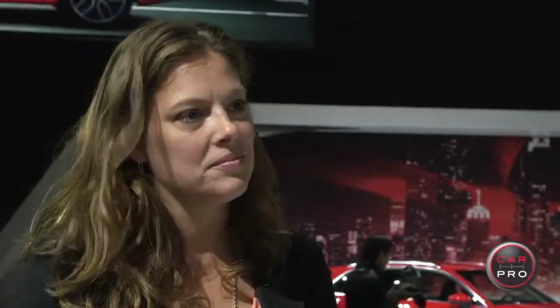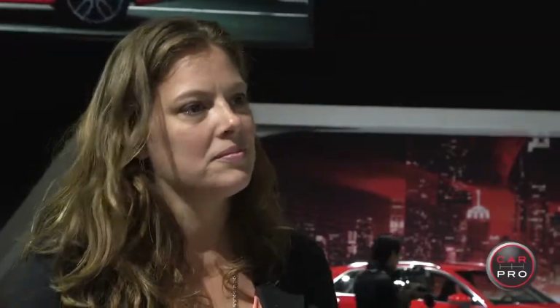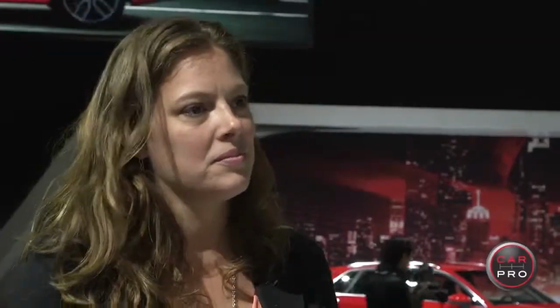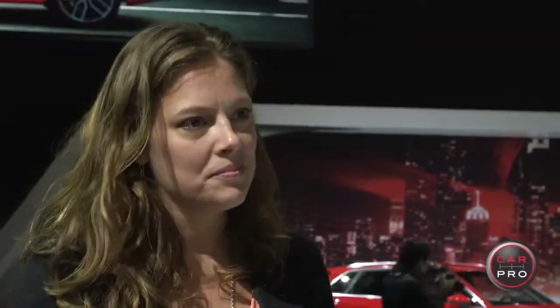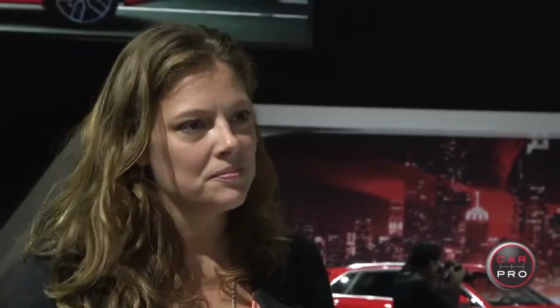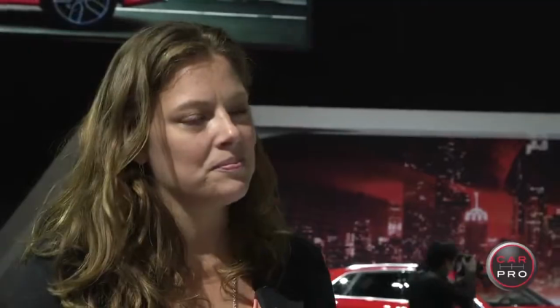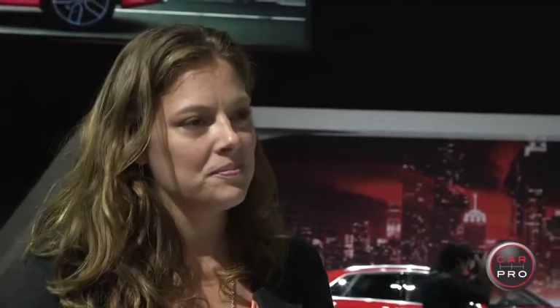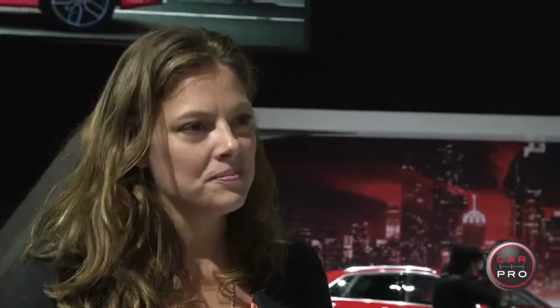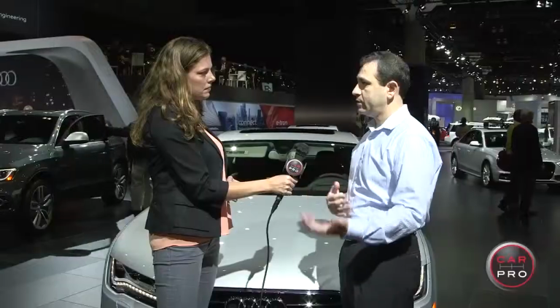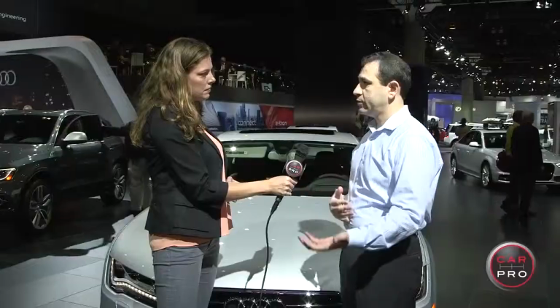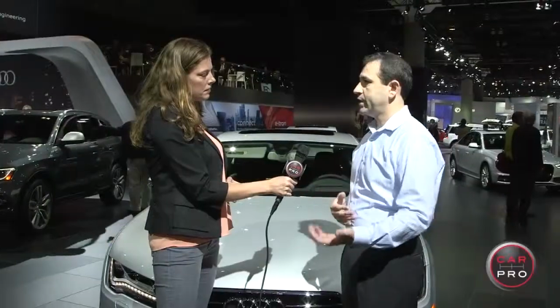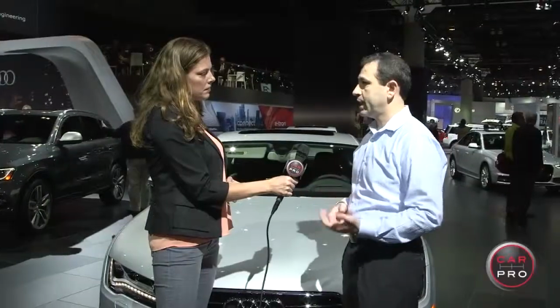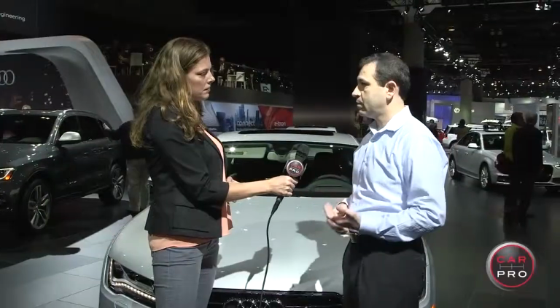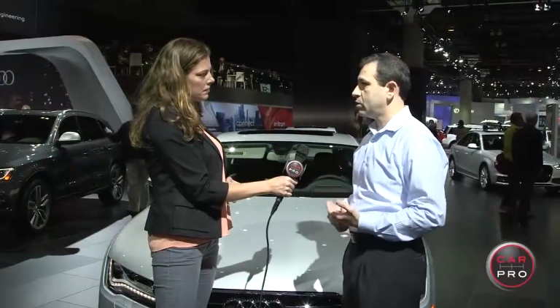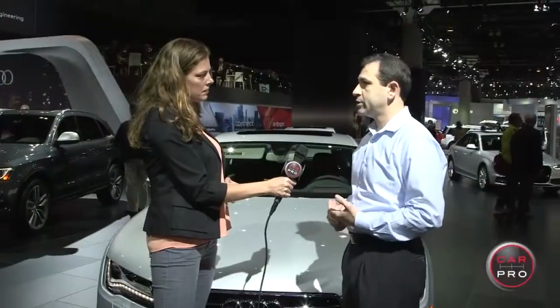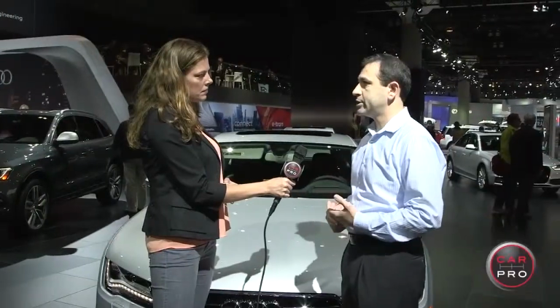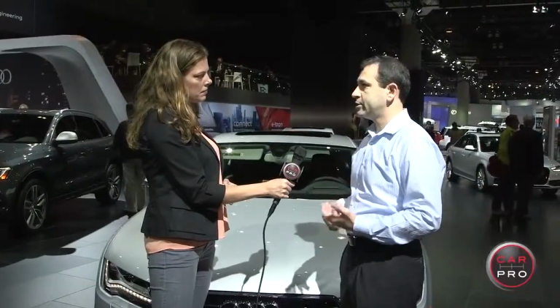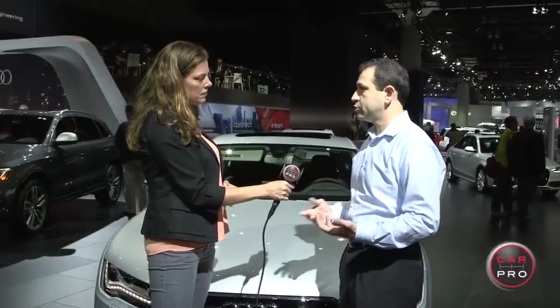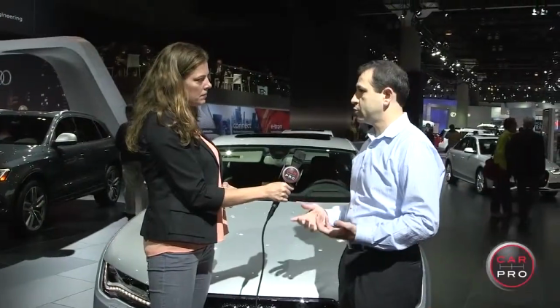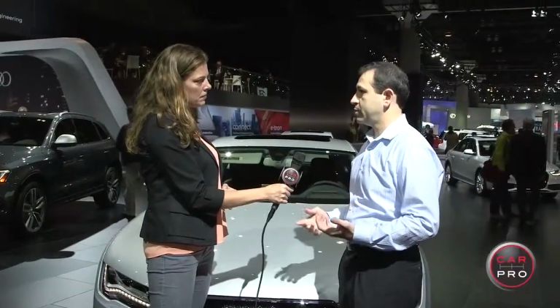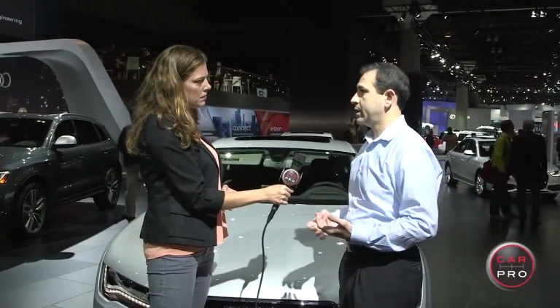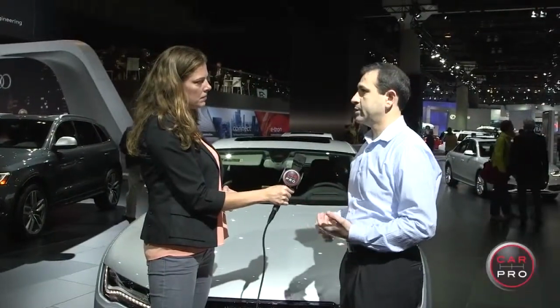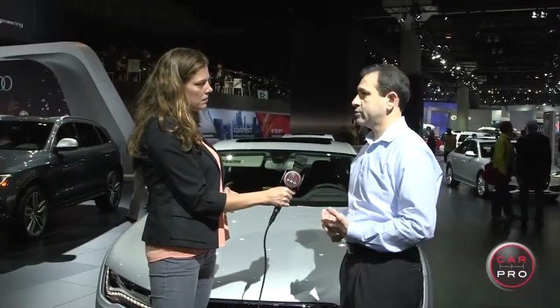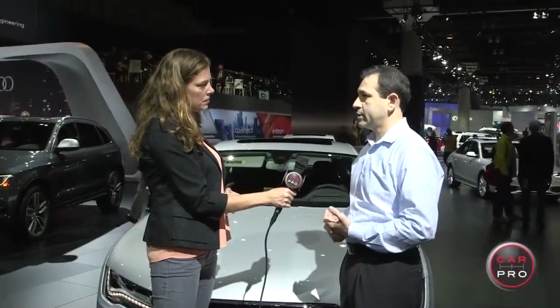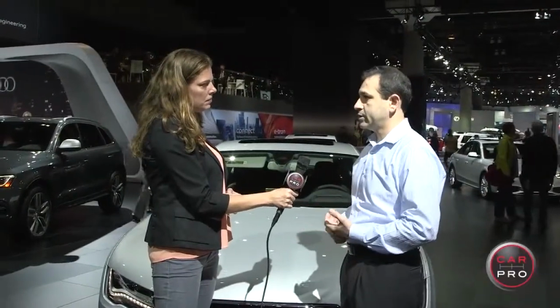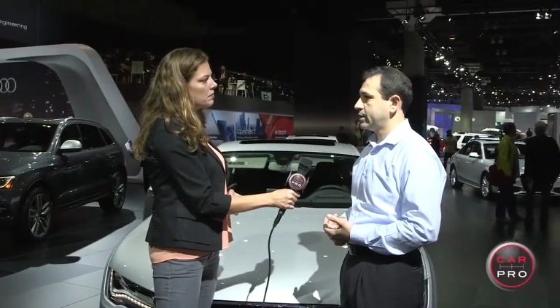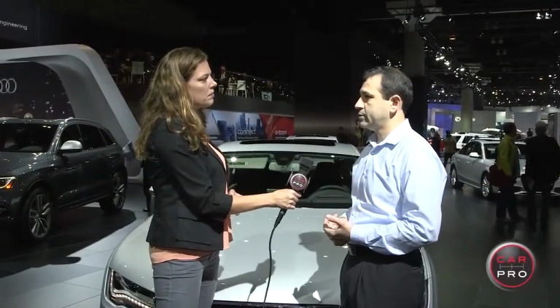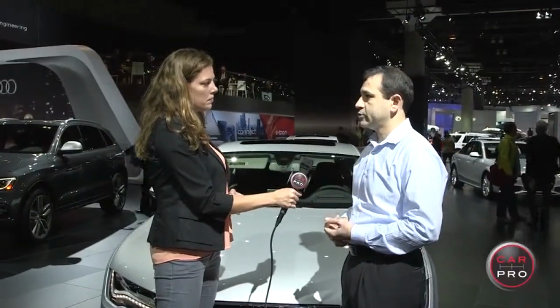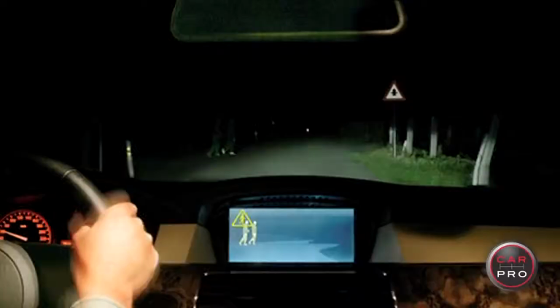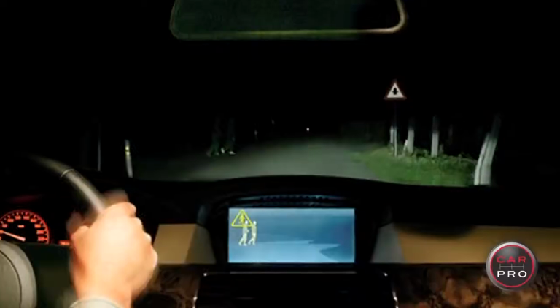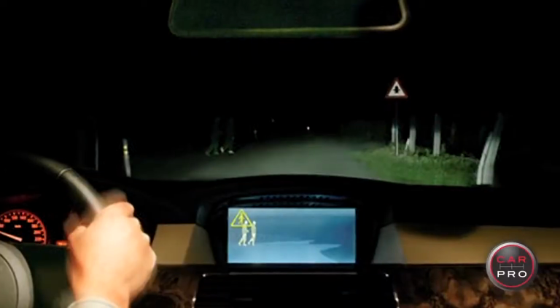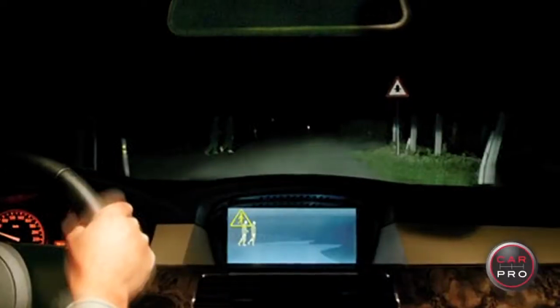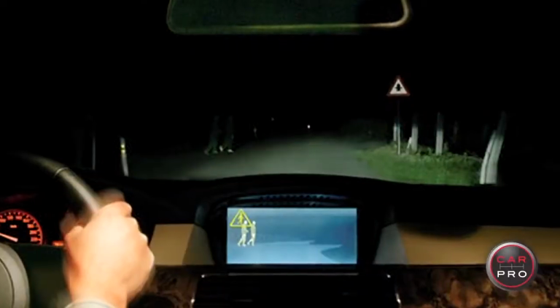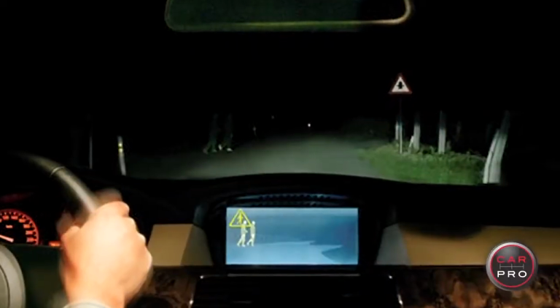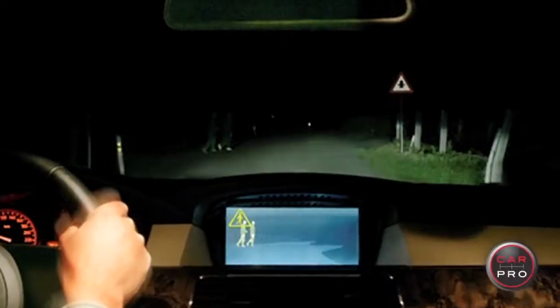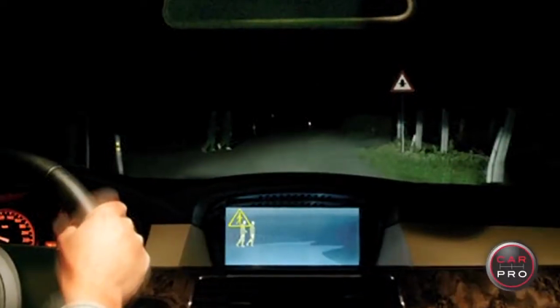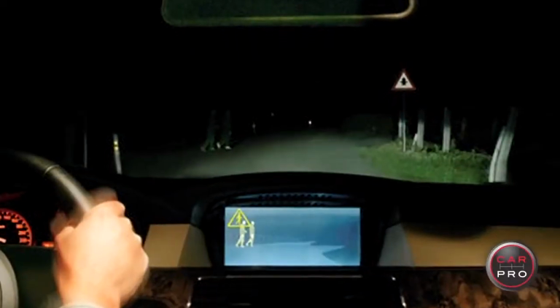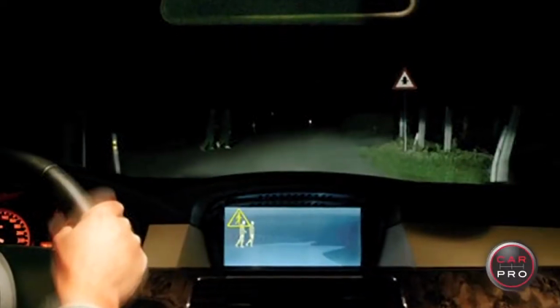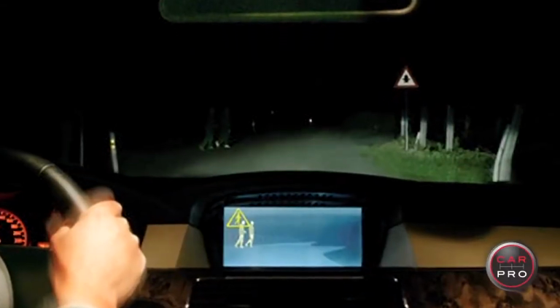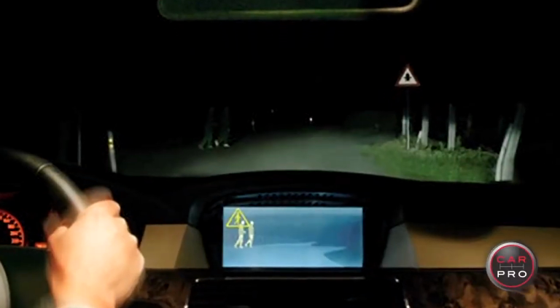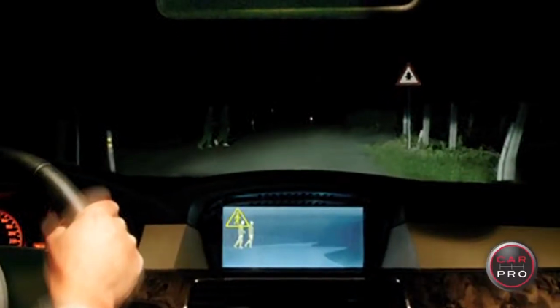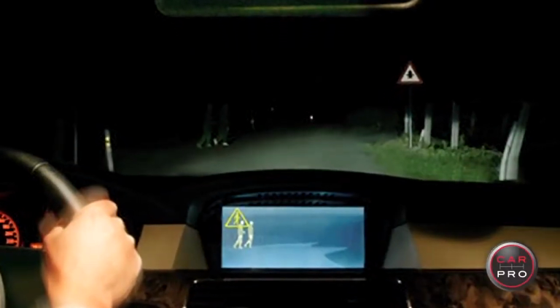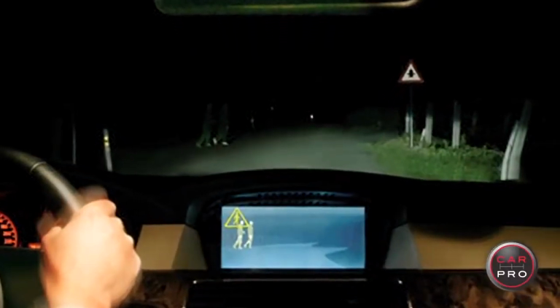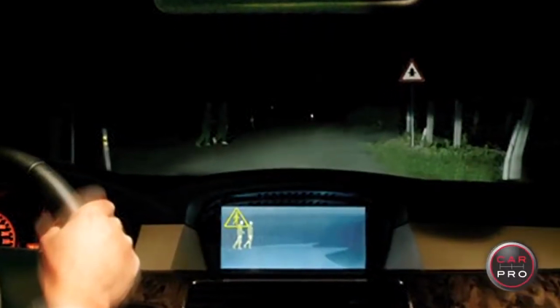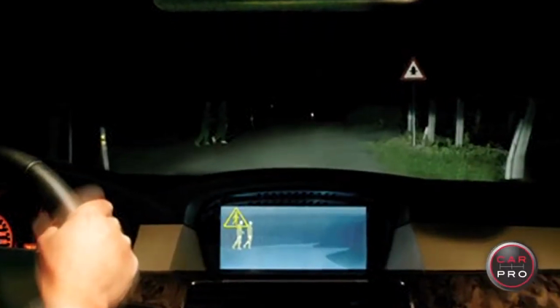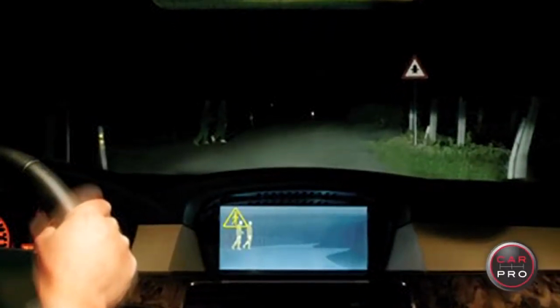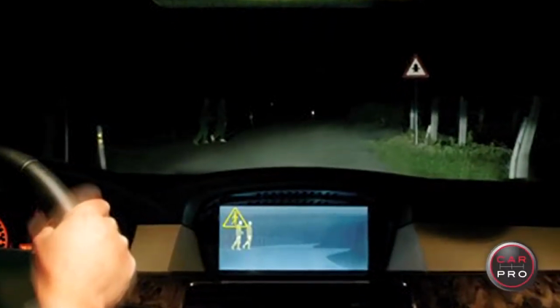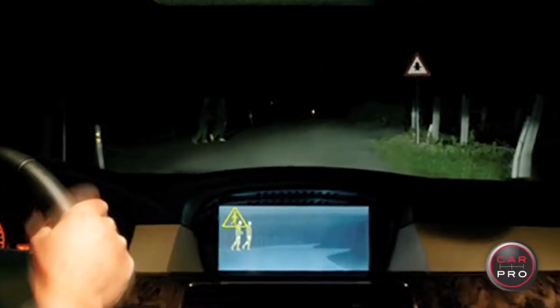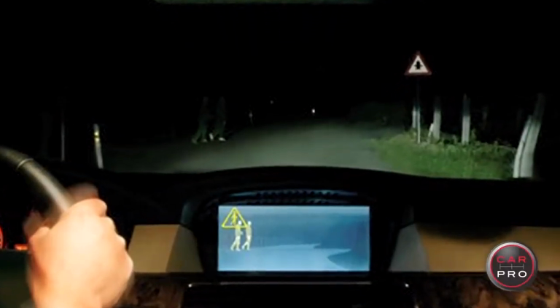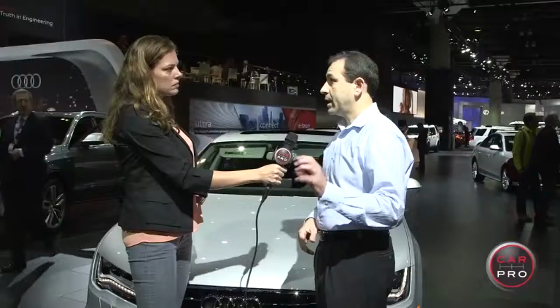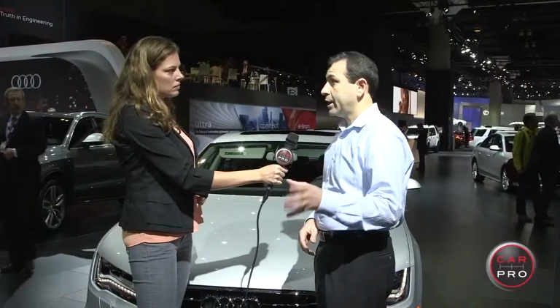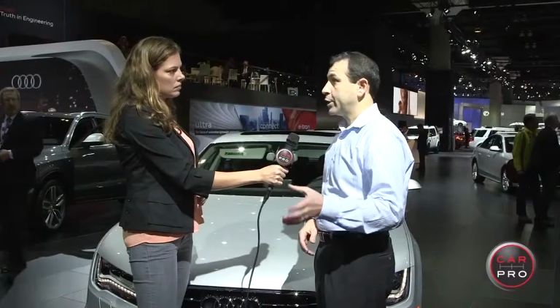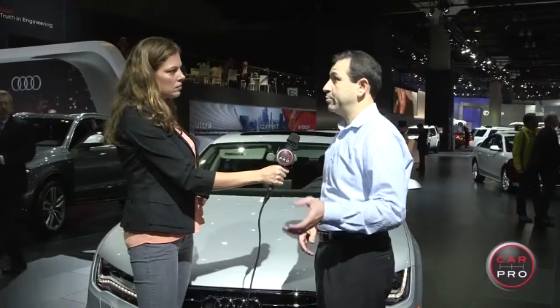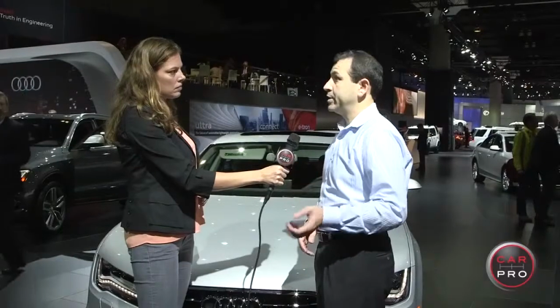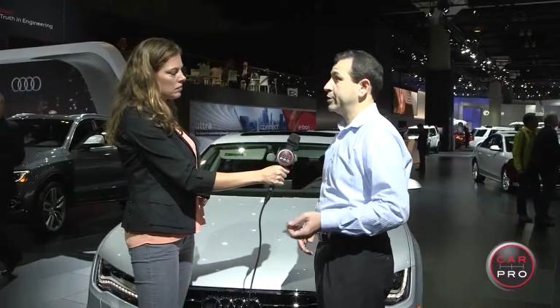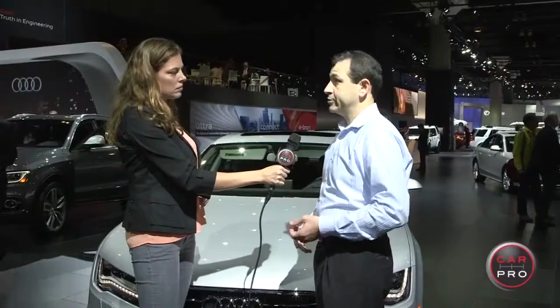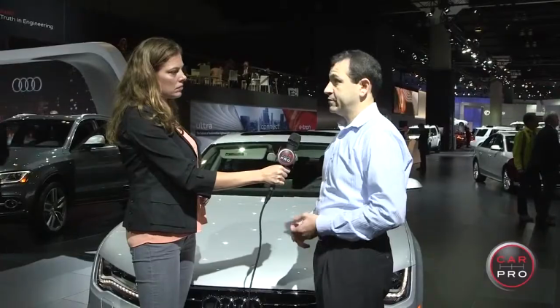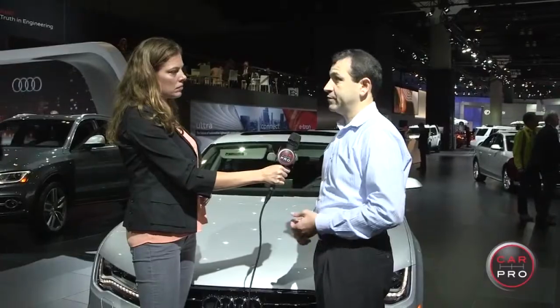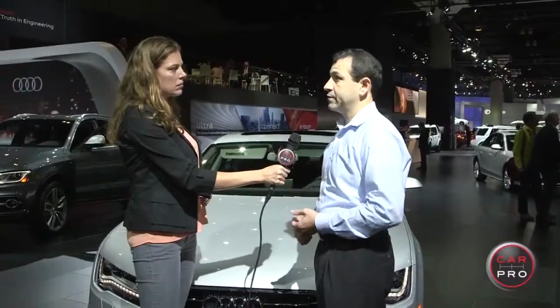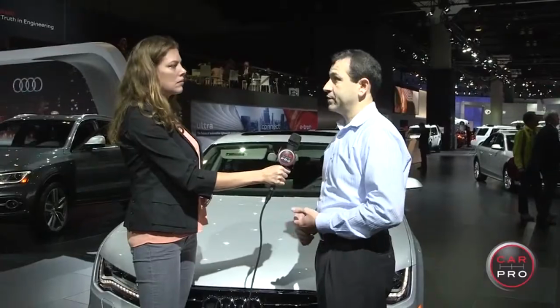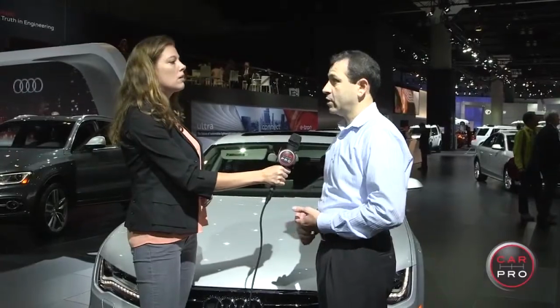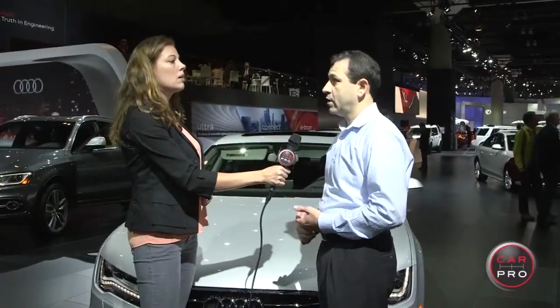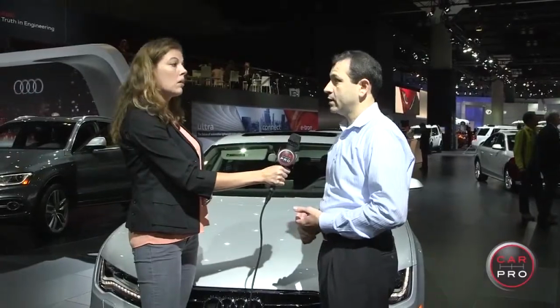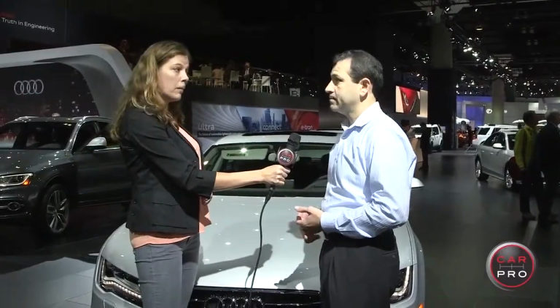The system actually warns you before you have either the animal or the pedestrian in danger. It's detecting pedestrians and animals about a hundred meters in front of the car.